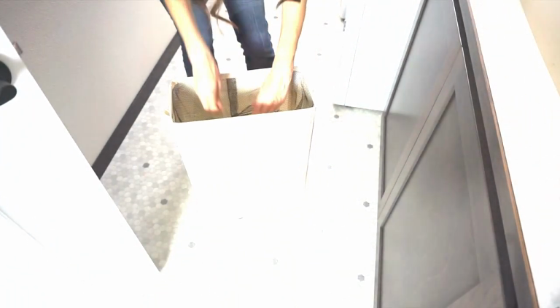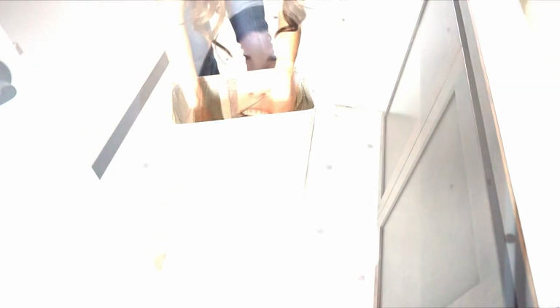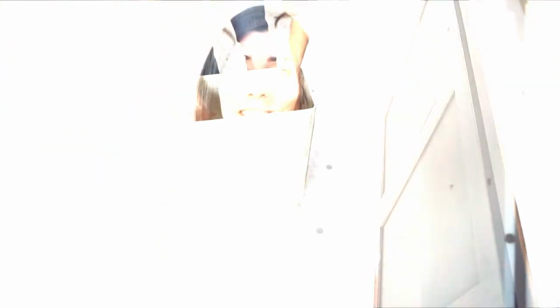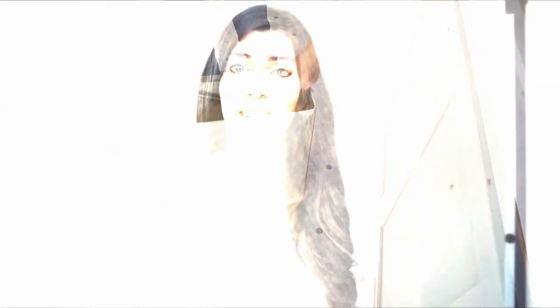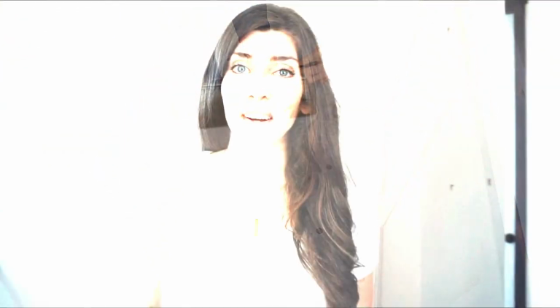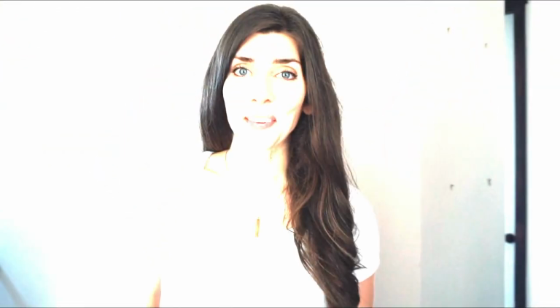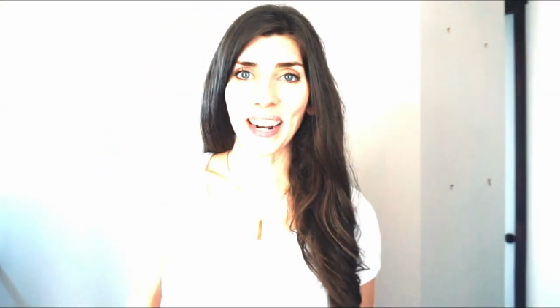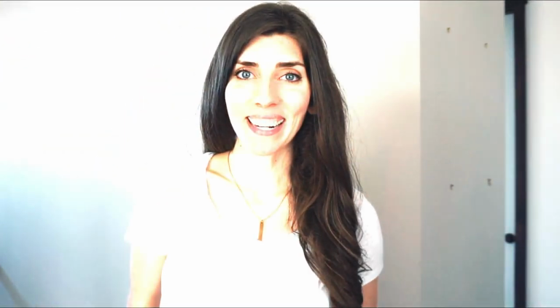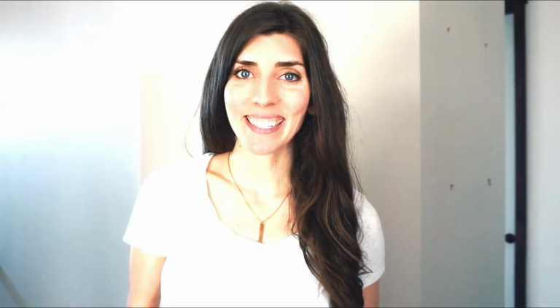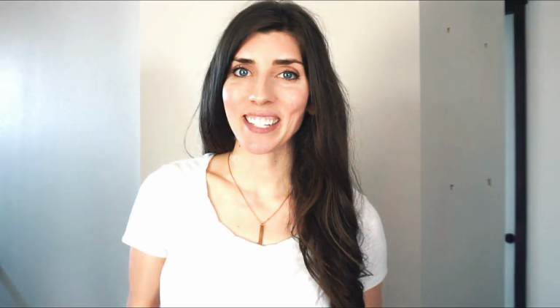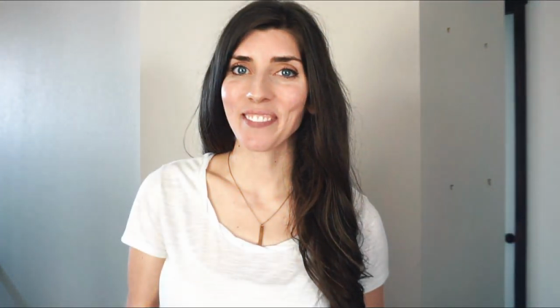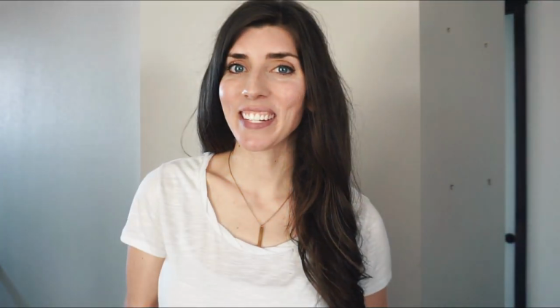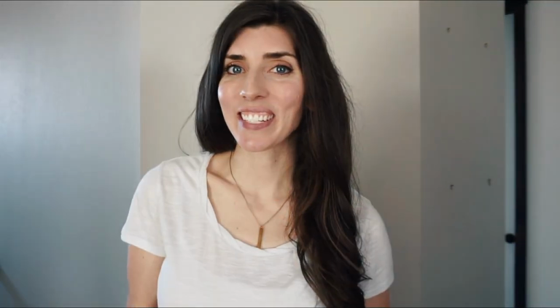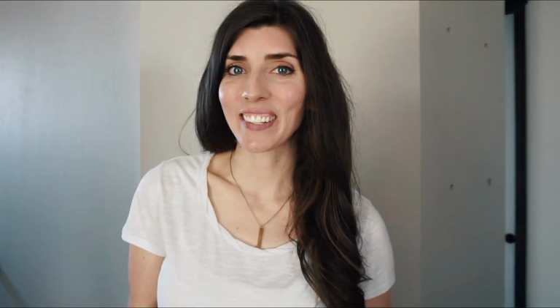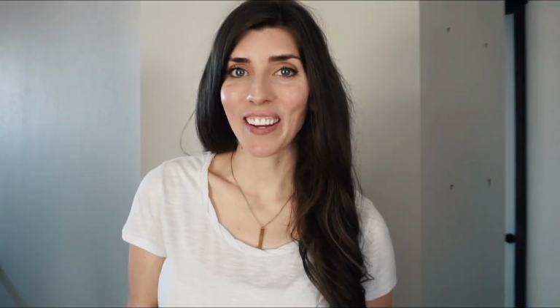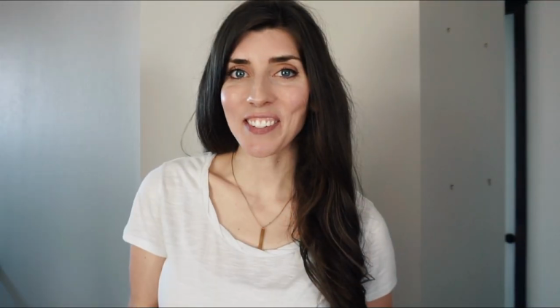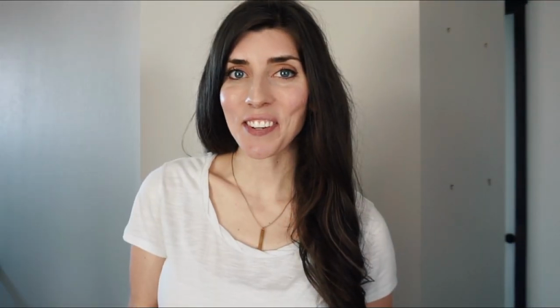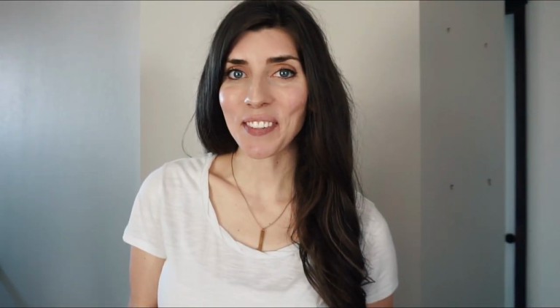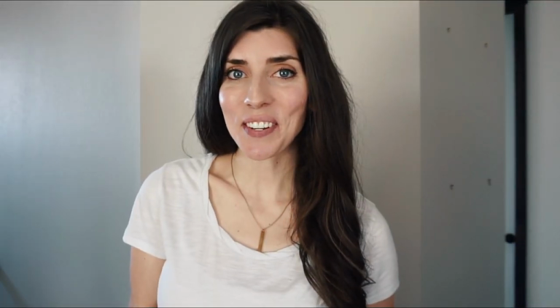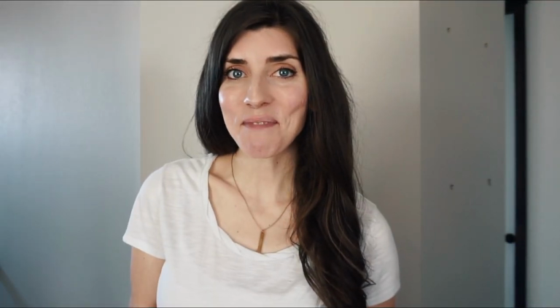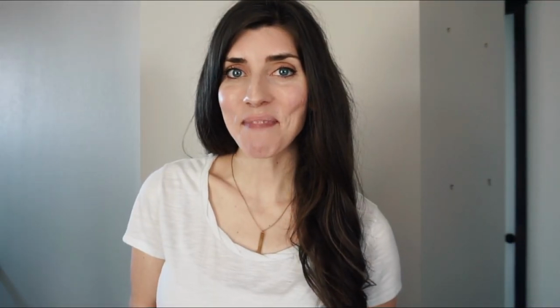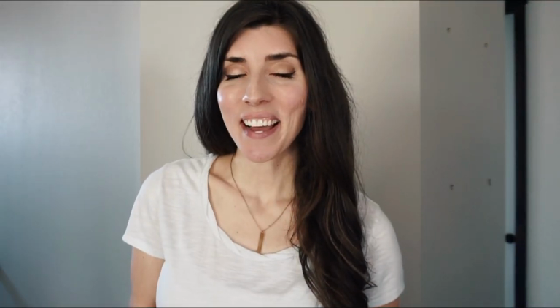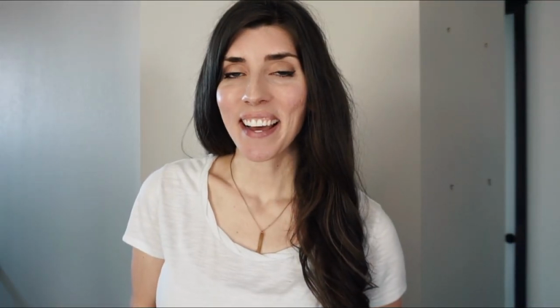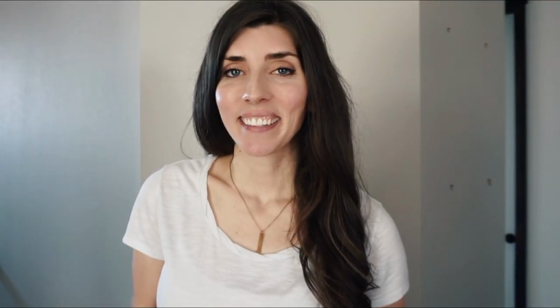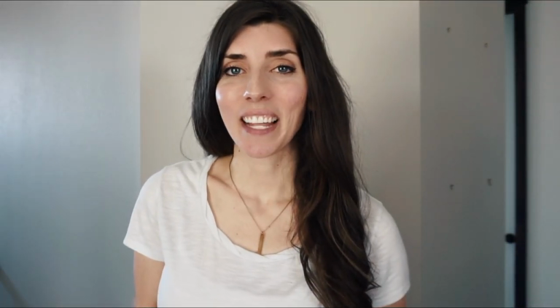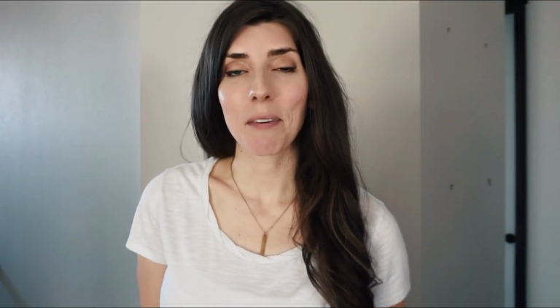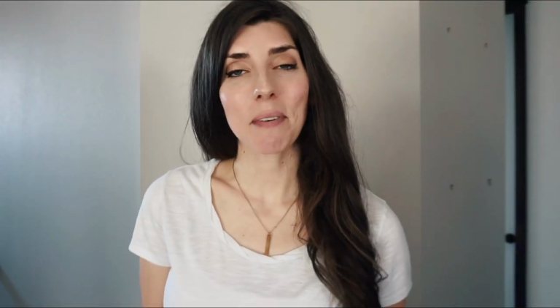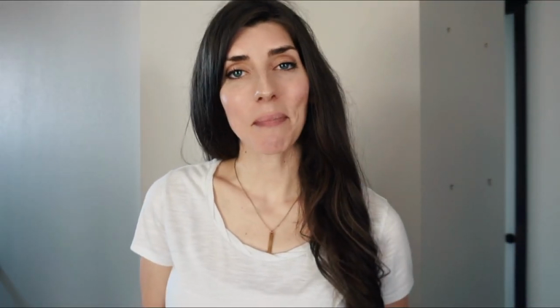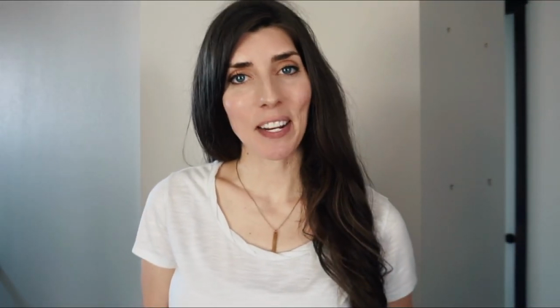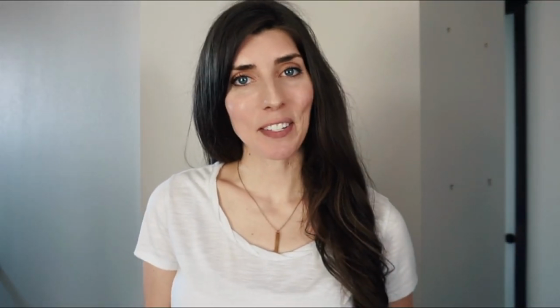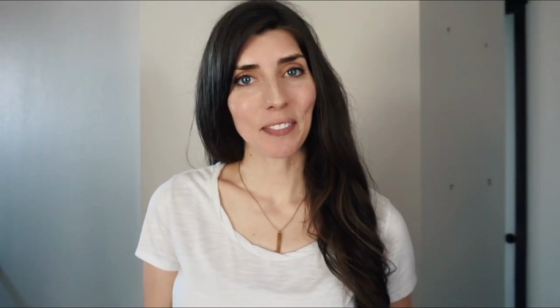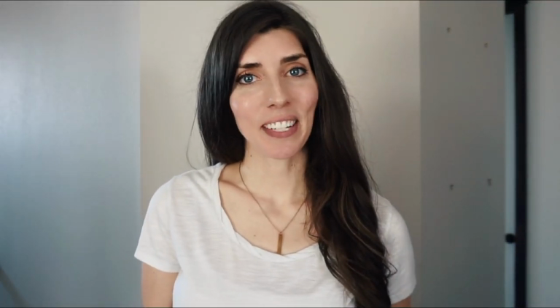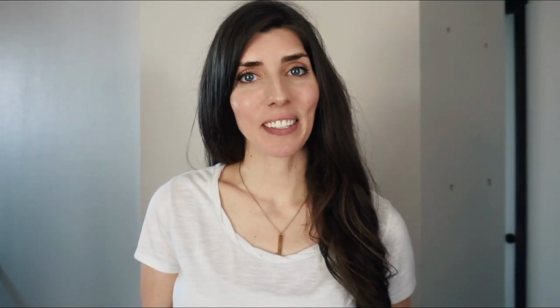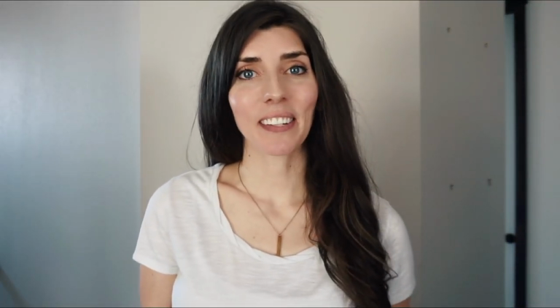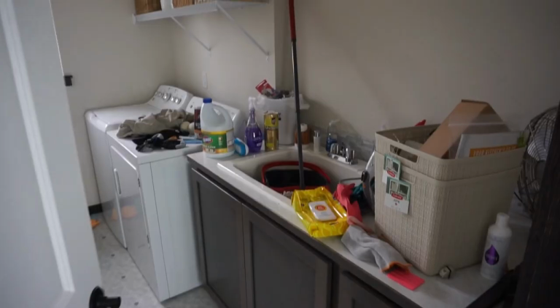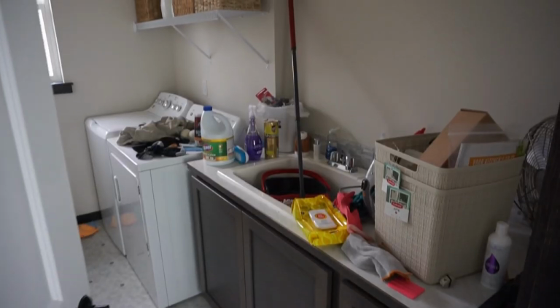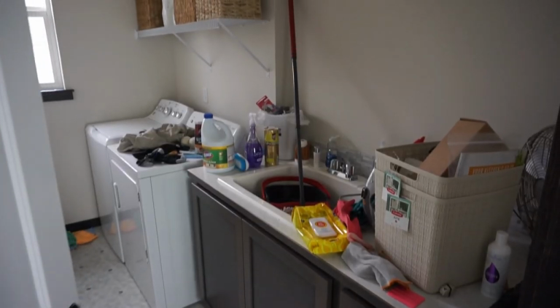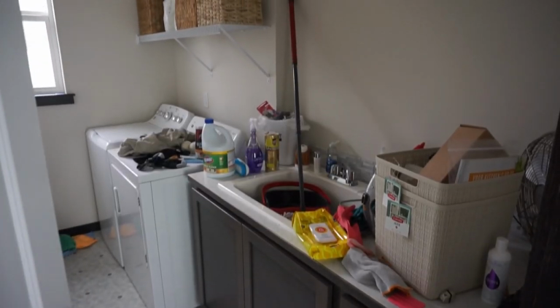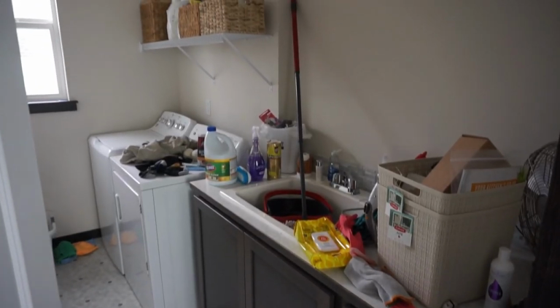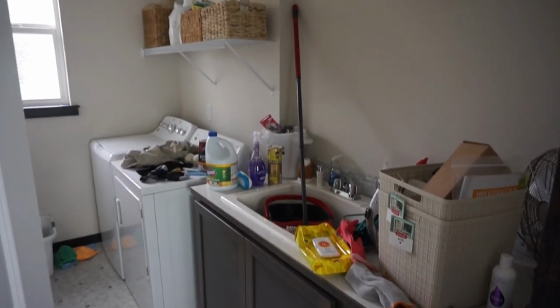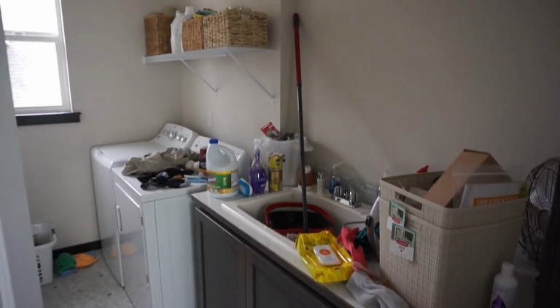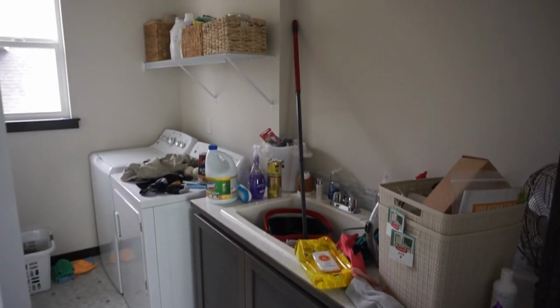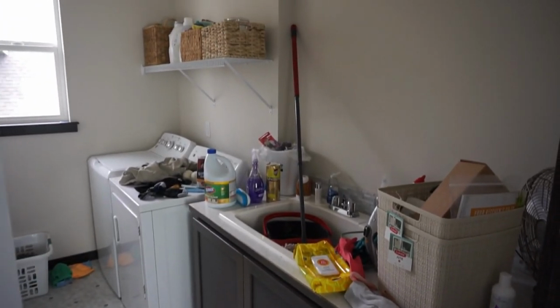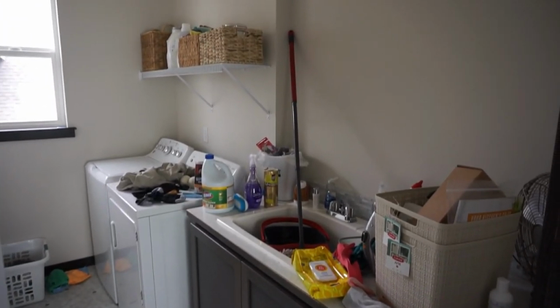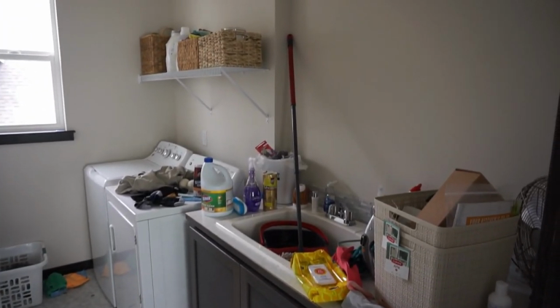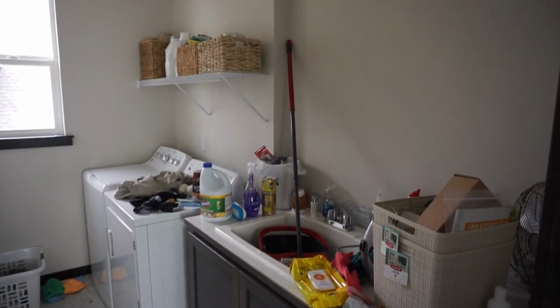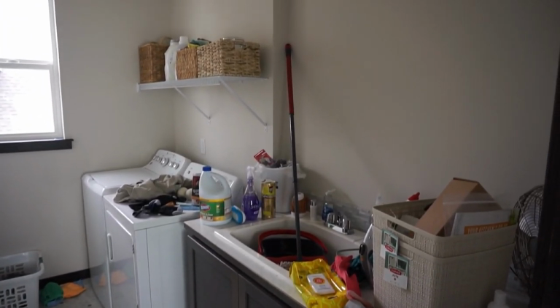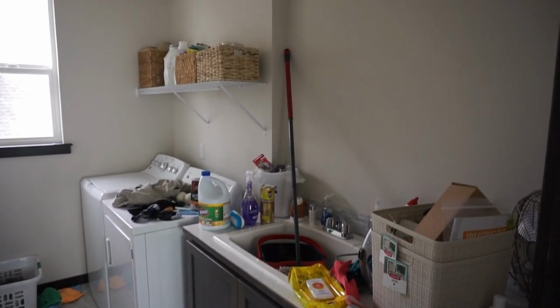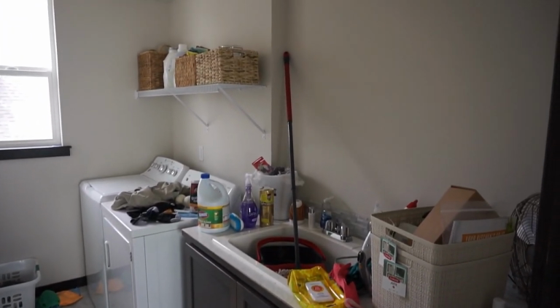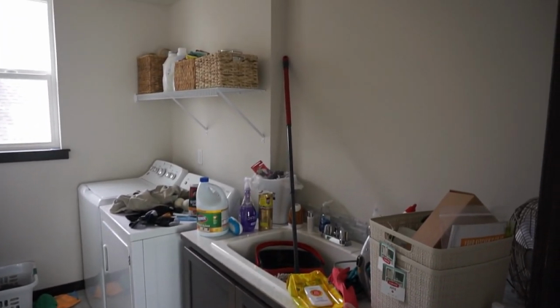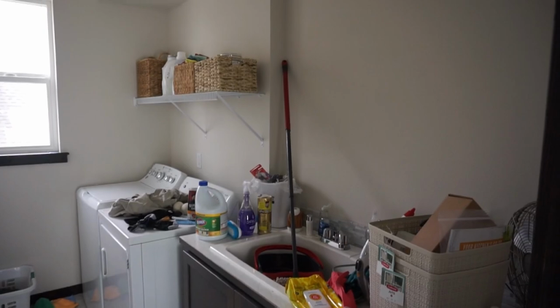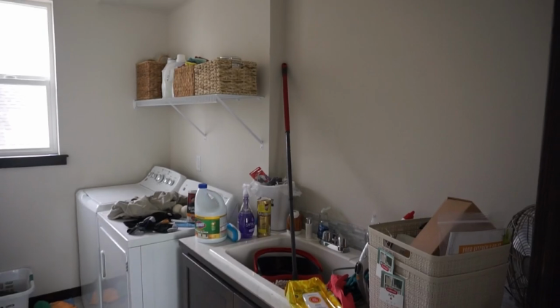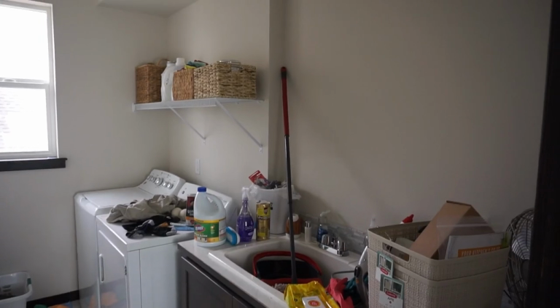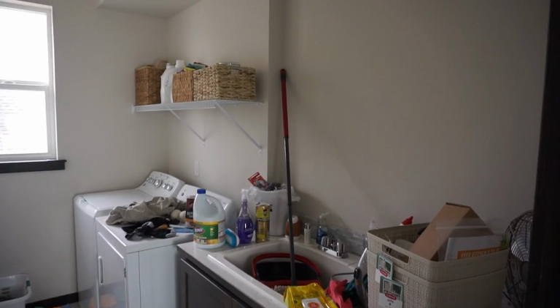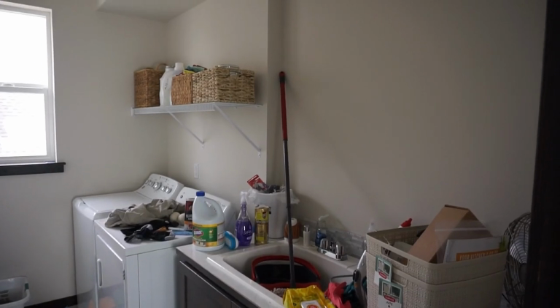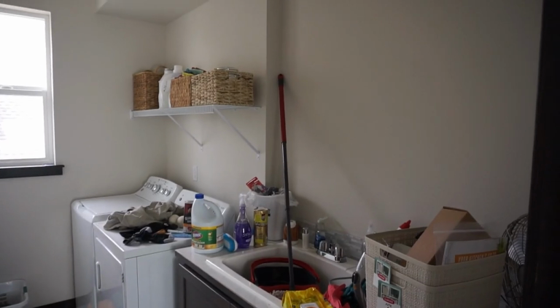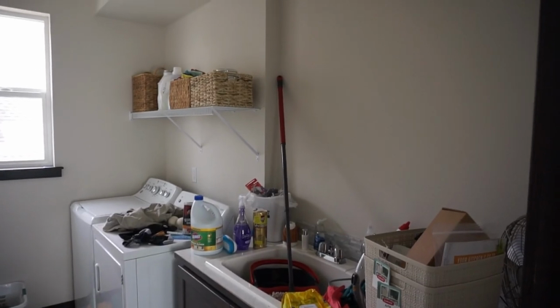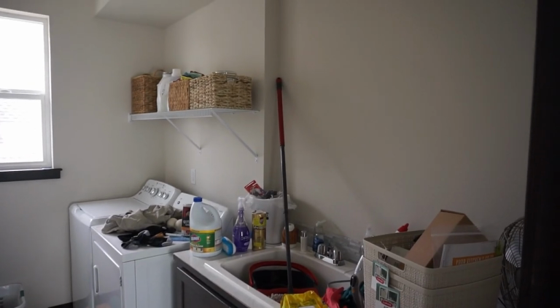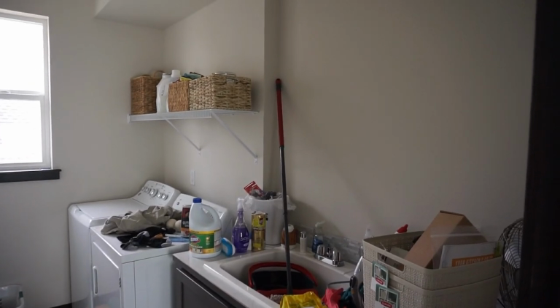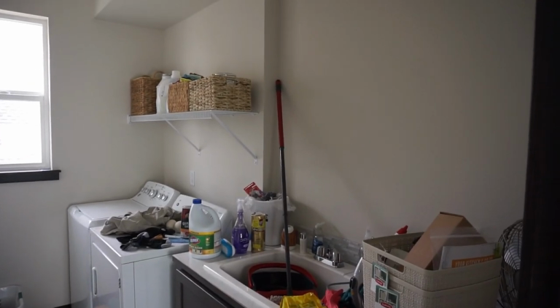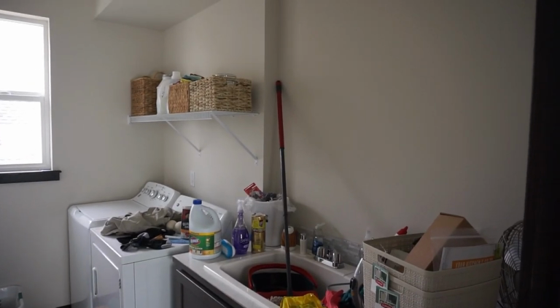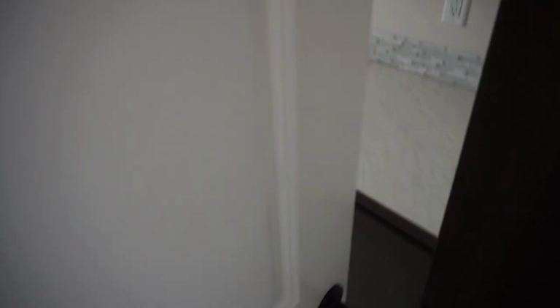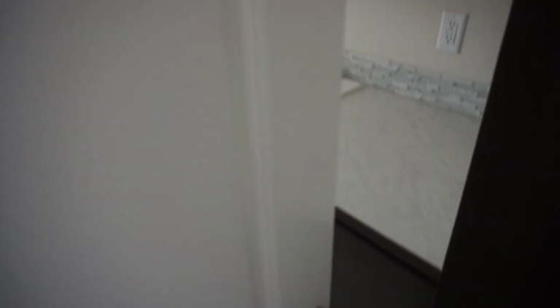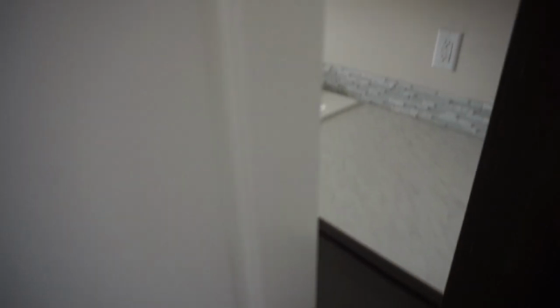Are we all ready to see the finished laundry room? Let me remind you of what it looked like before, and this is how it looks now.